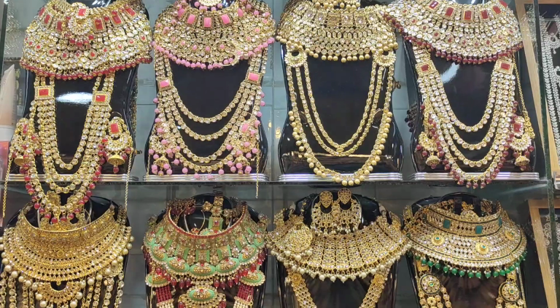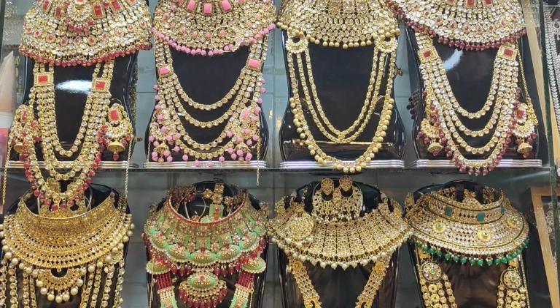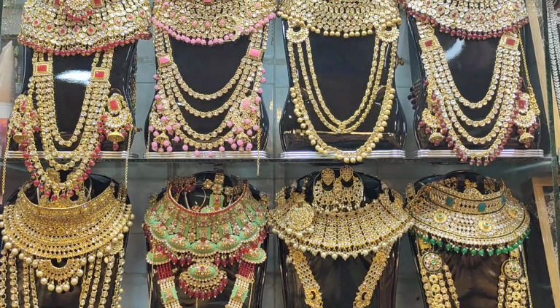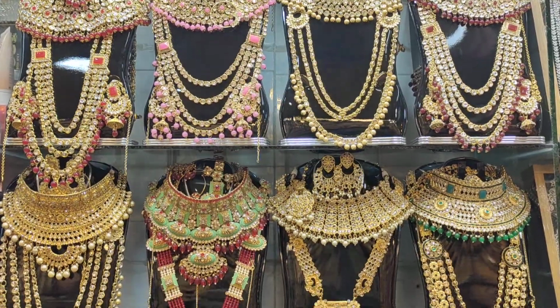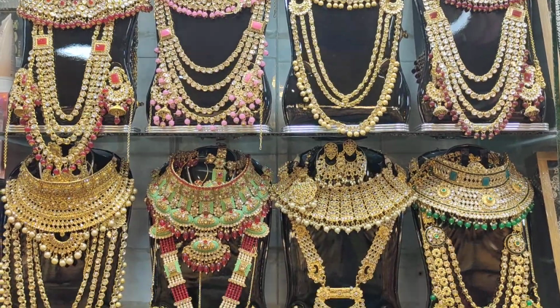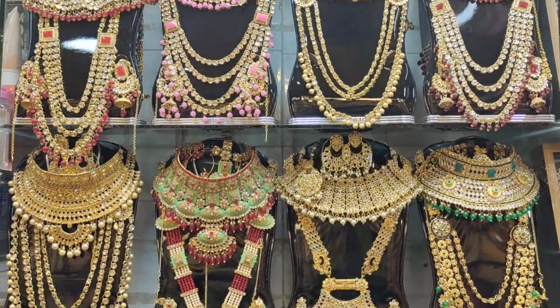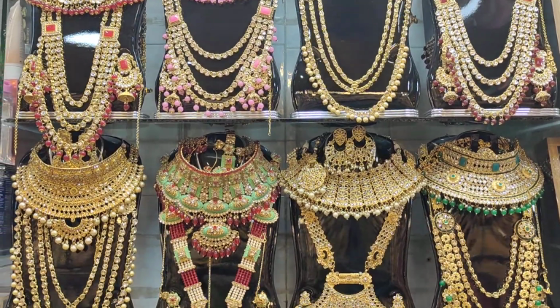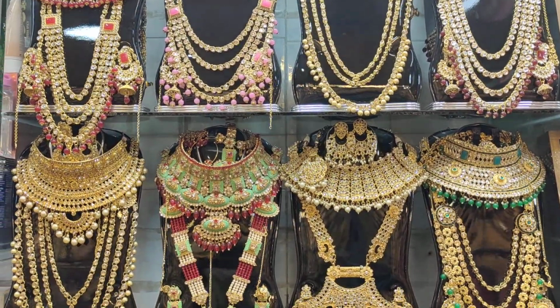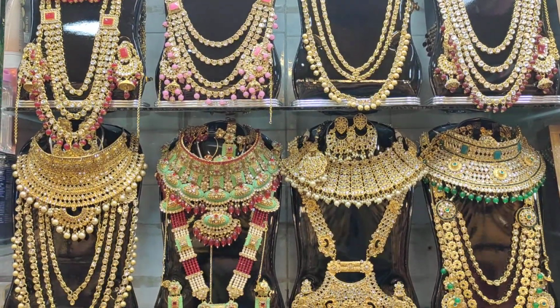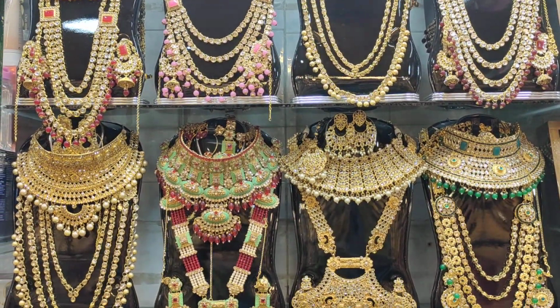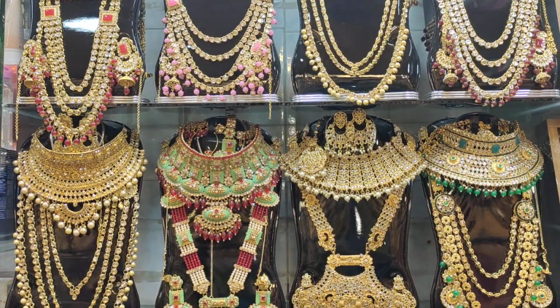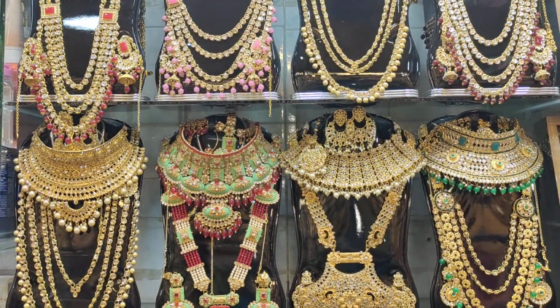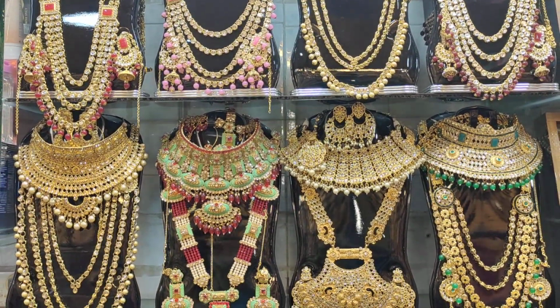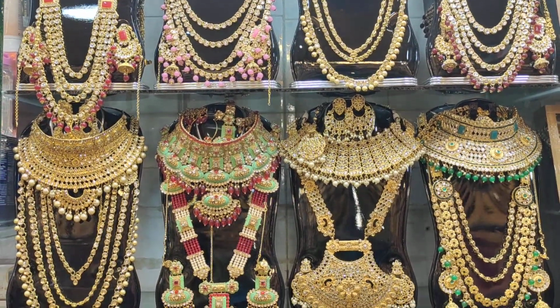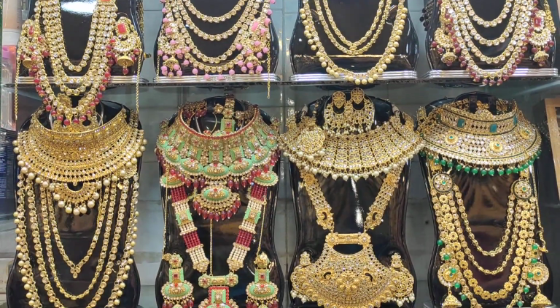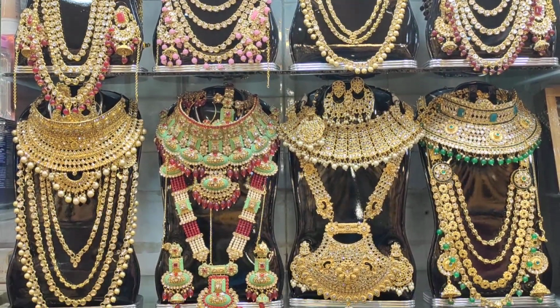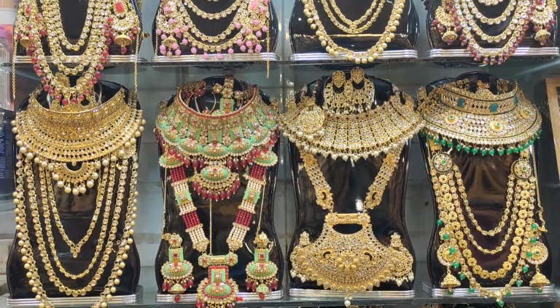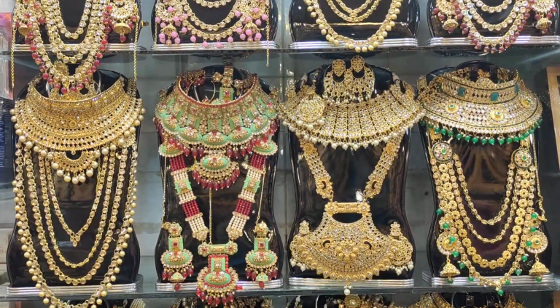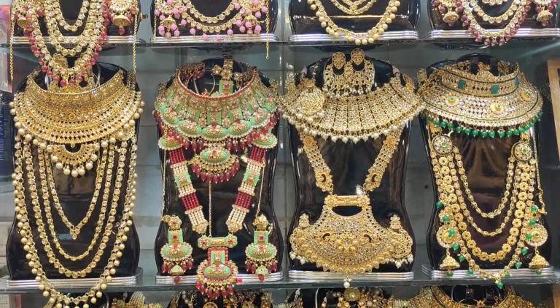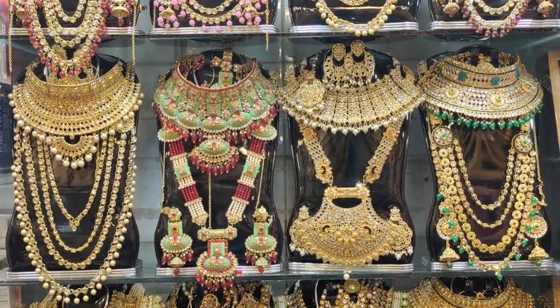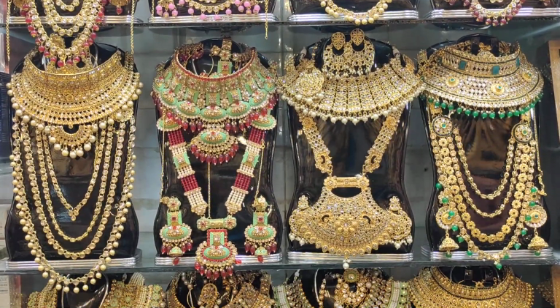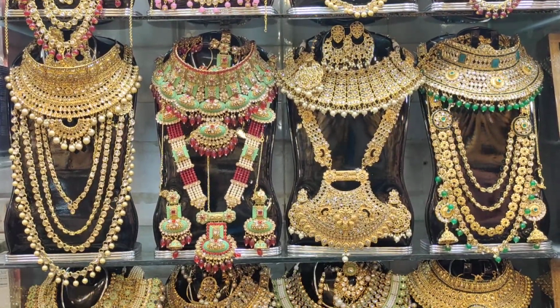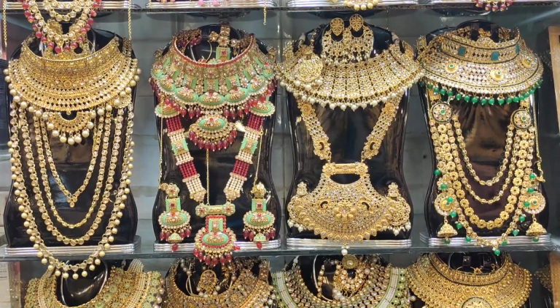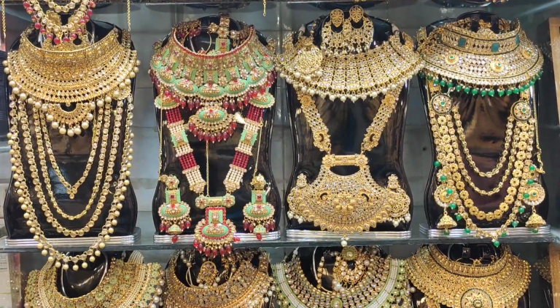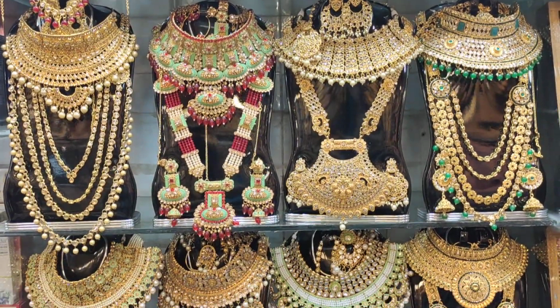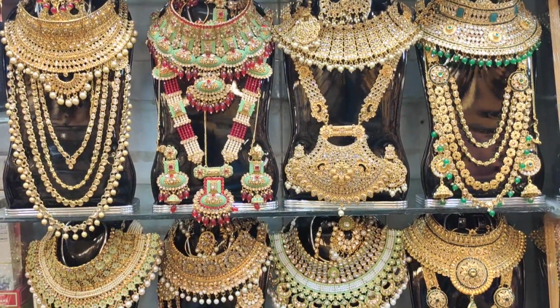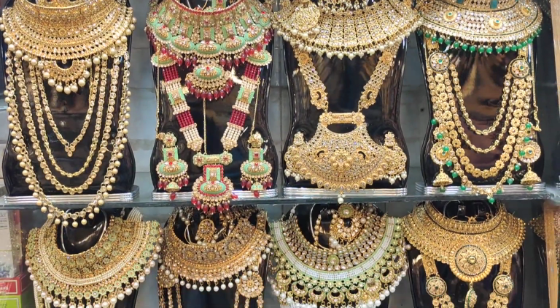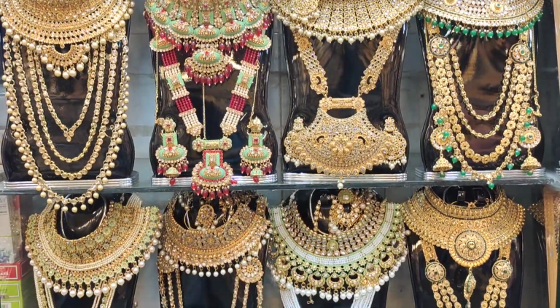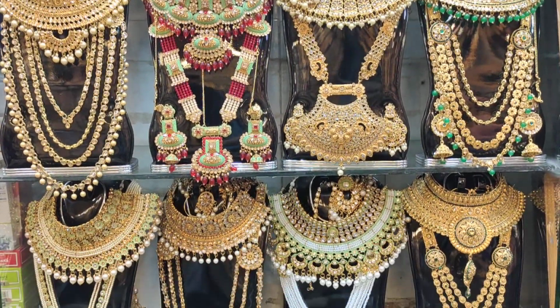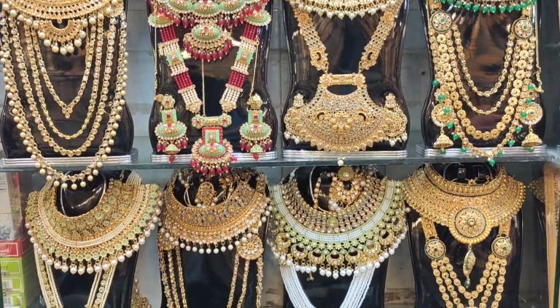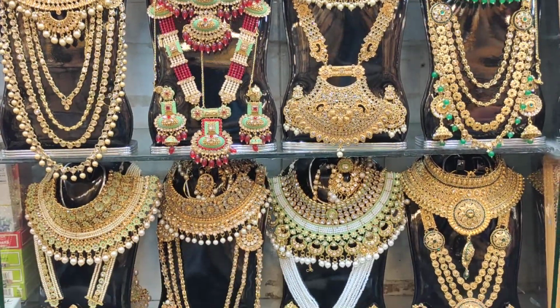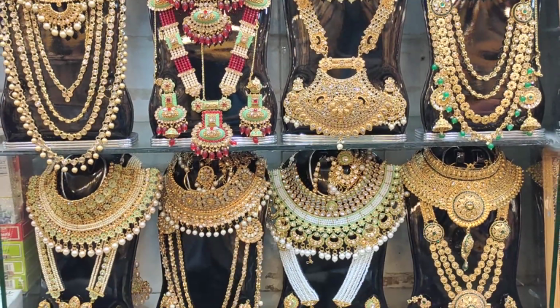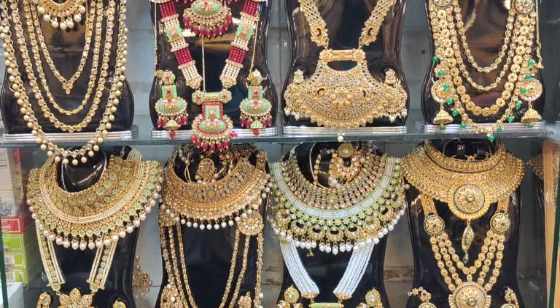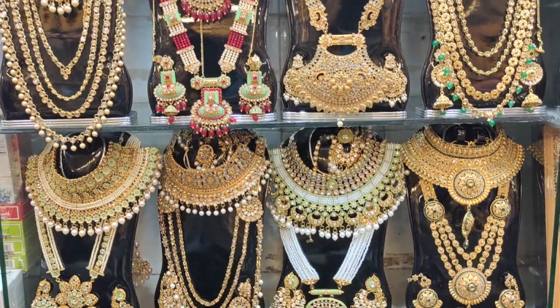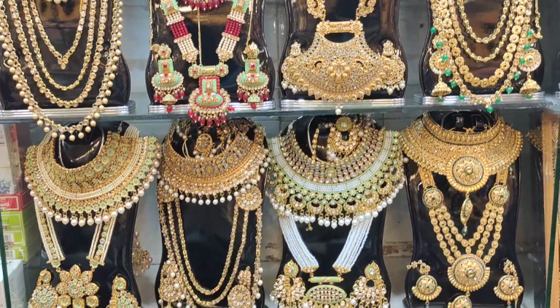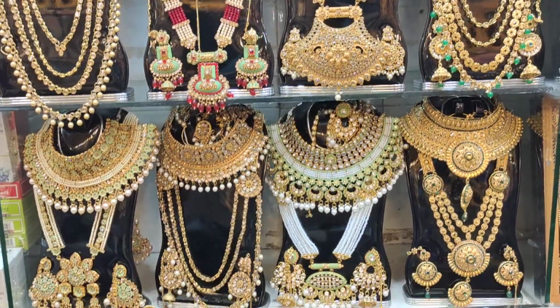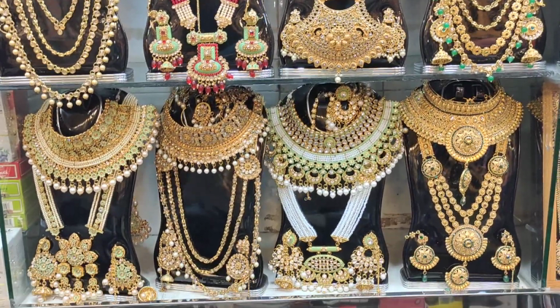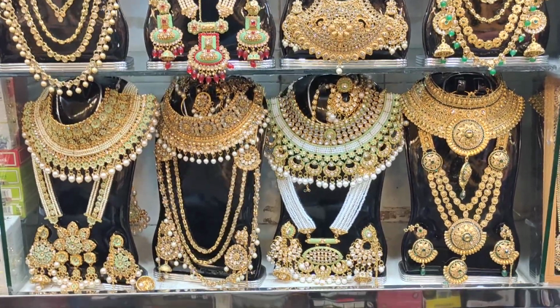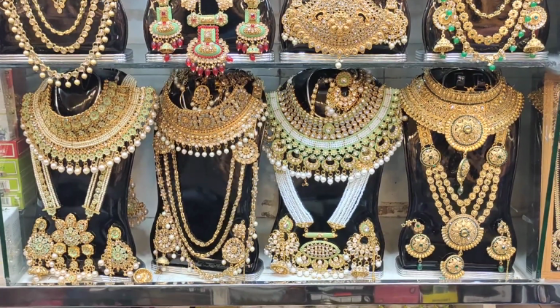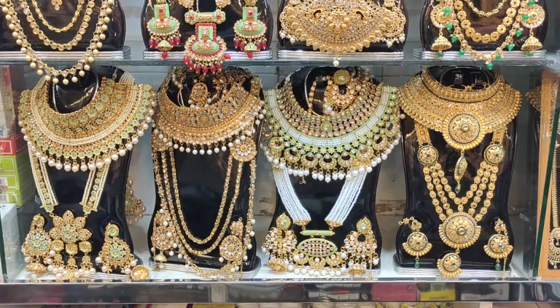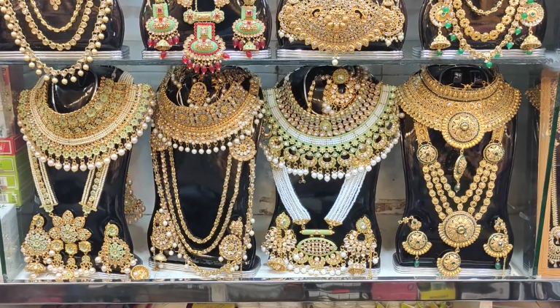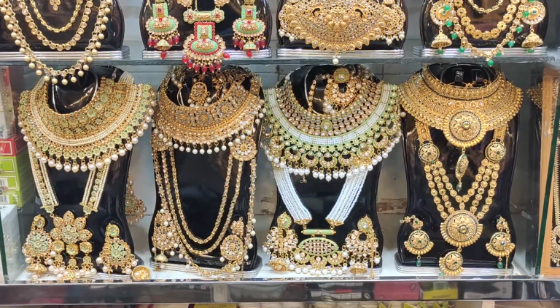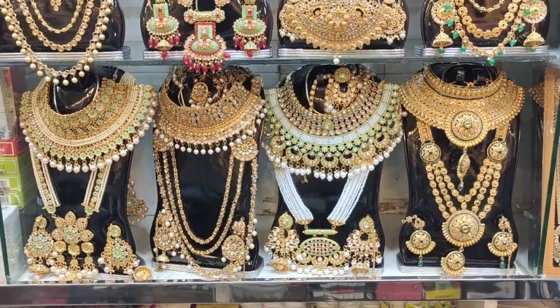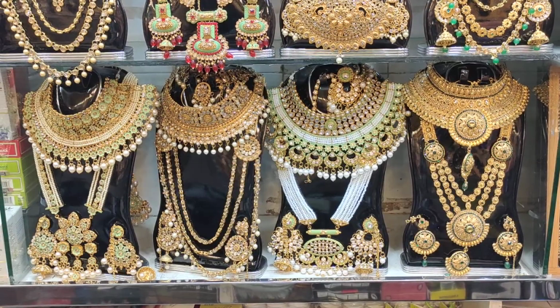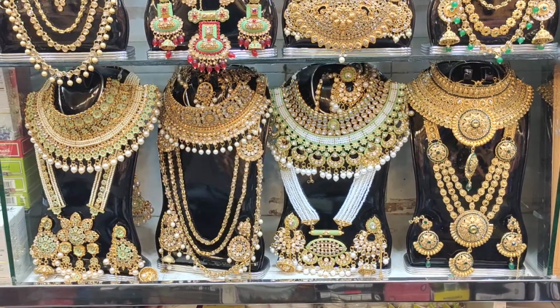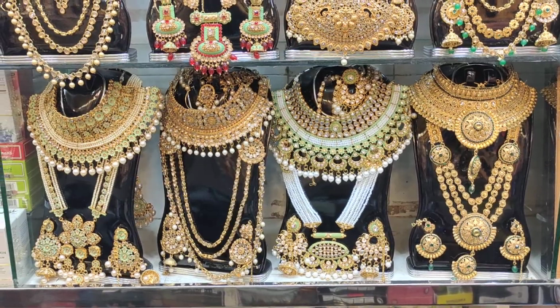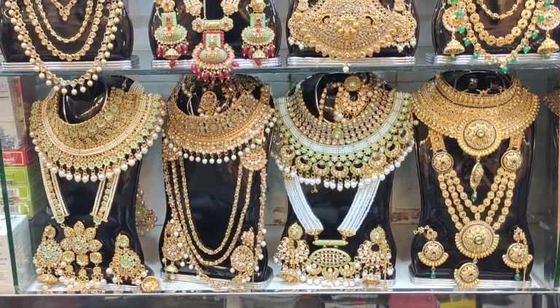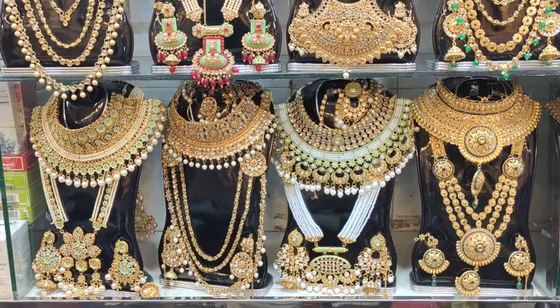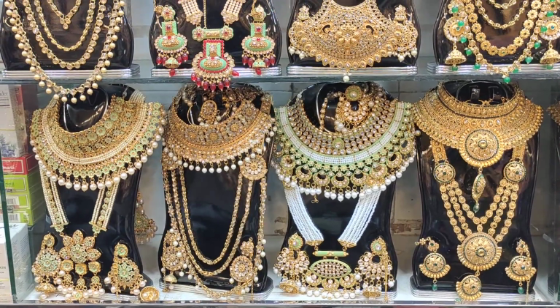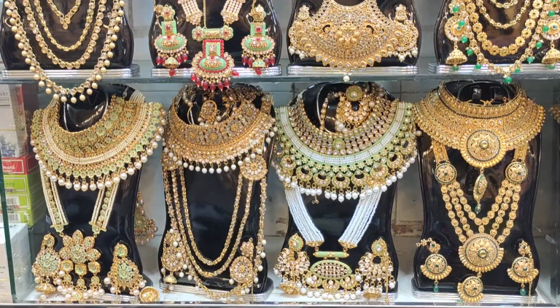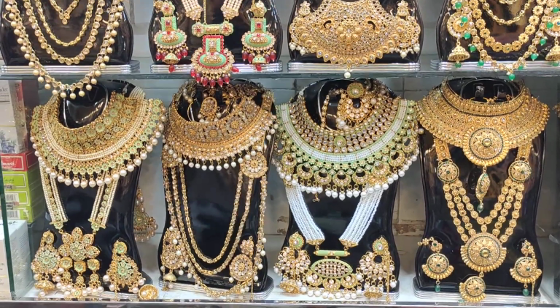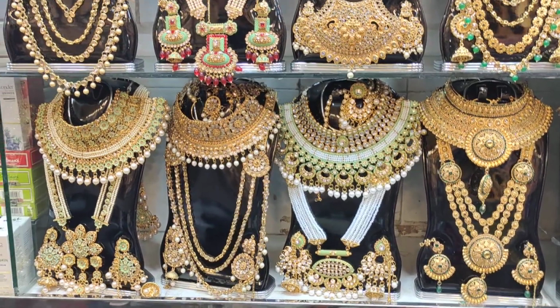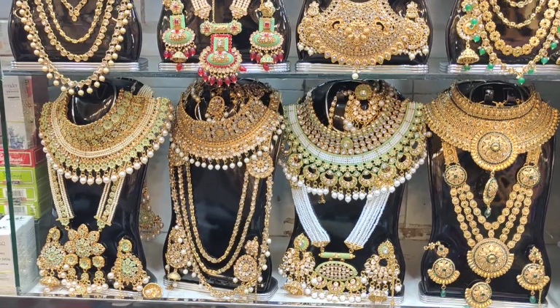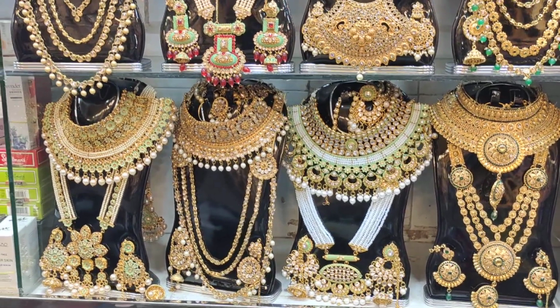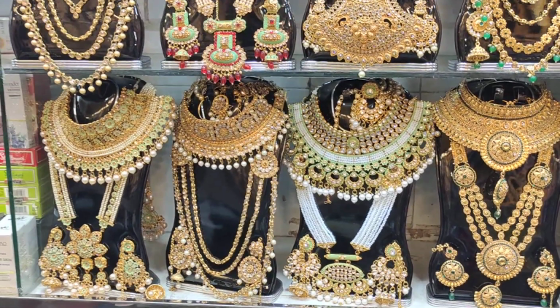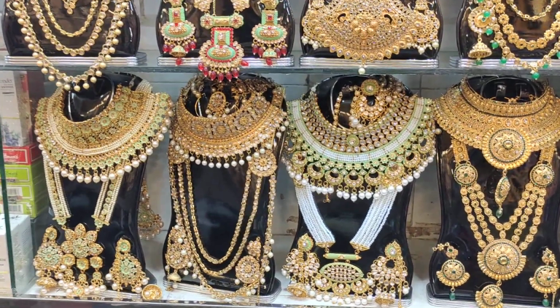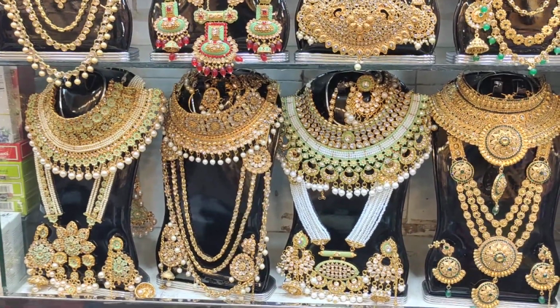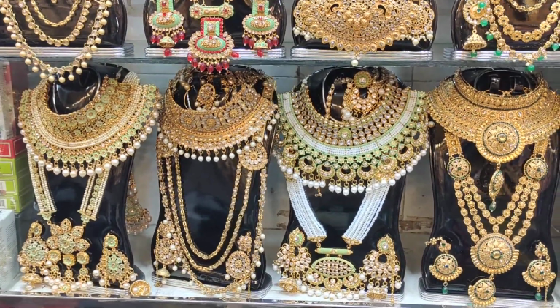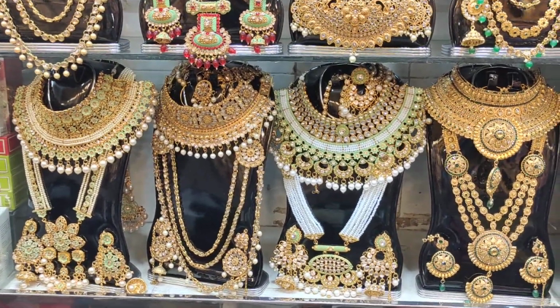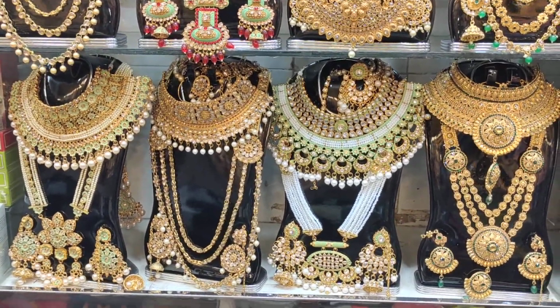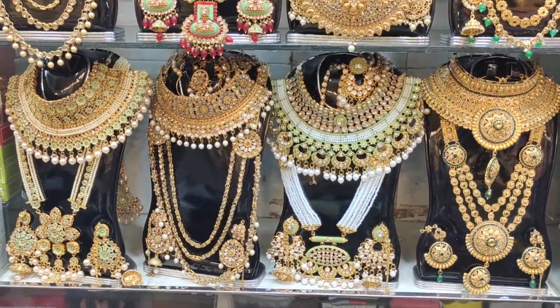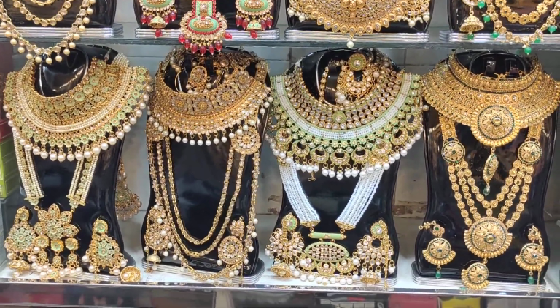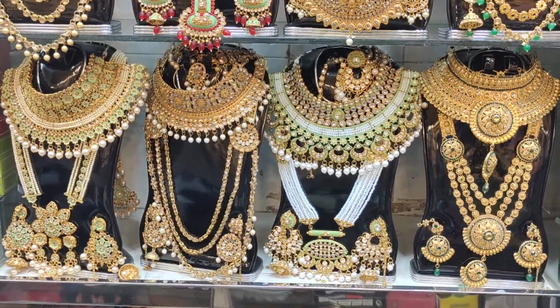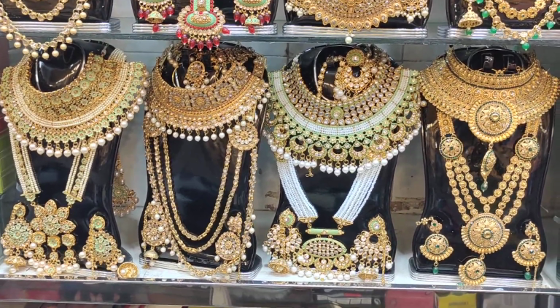Hey viewers, I am coming to the show today. I will show you a couple of episodes of Joypur, and I will show you a bridal set.